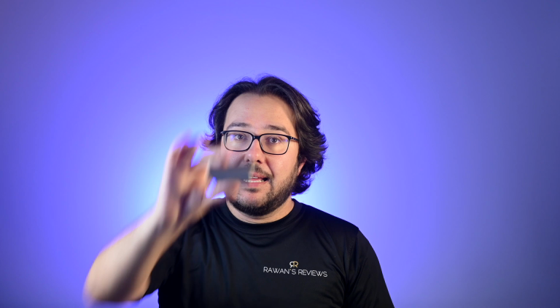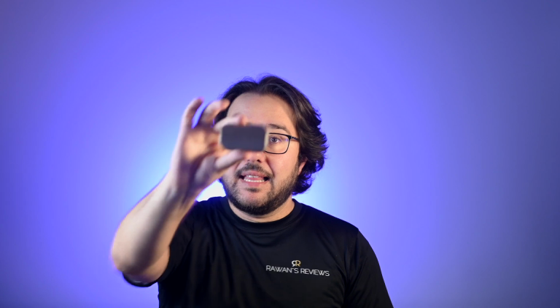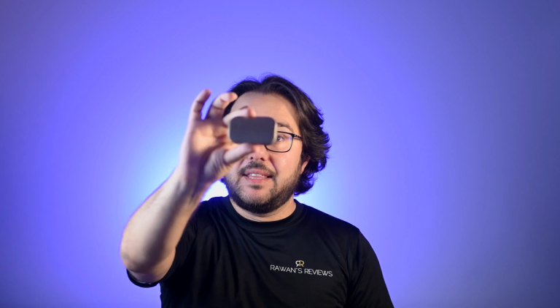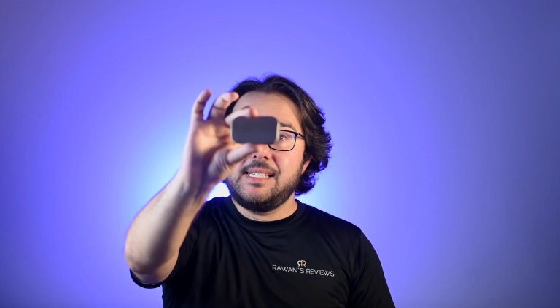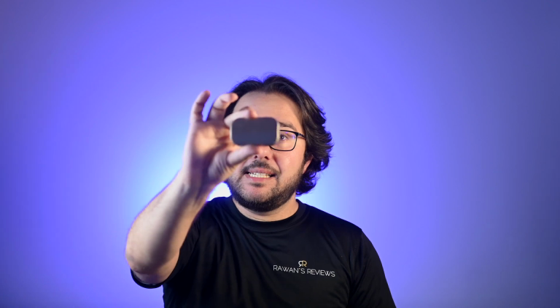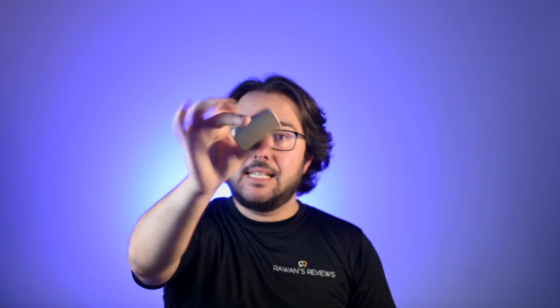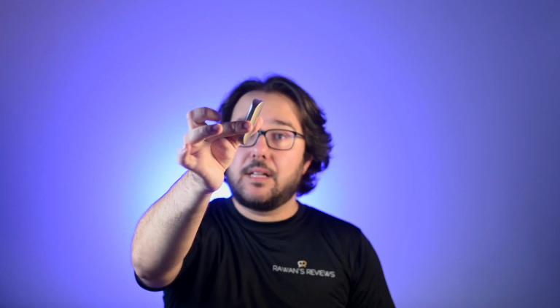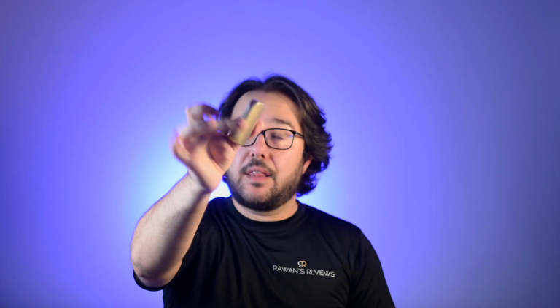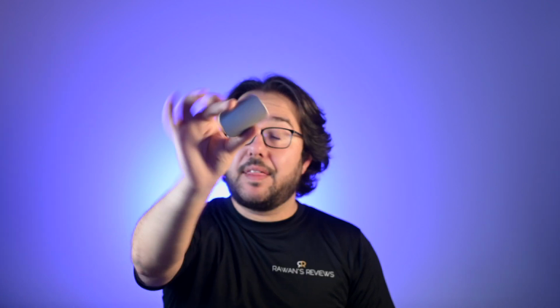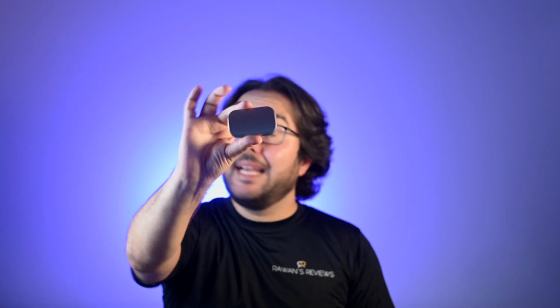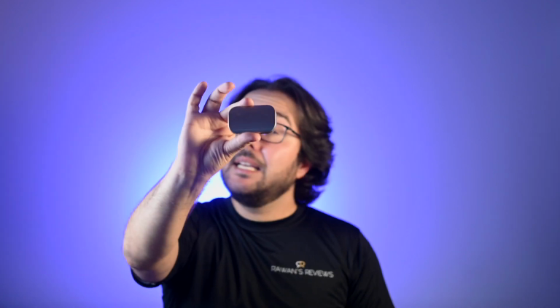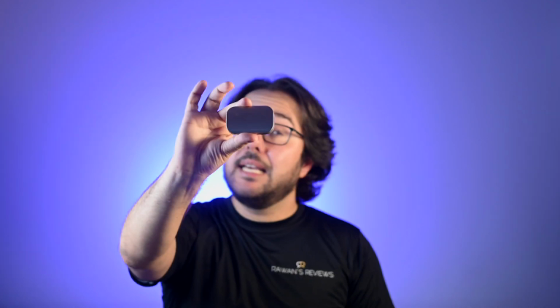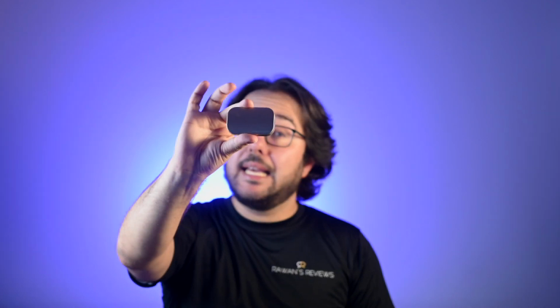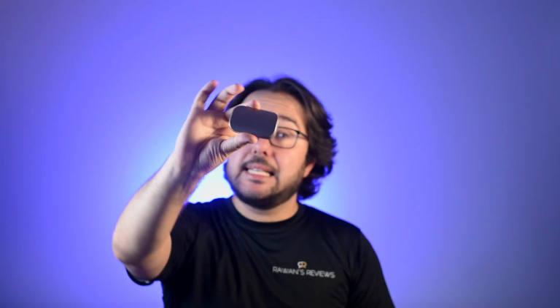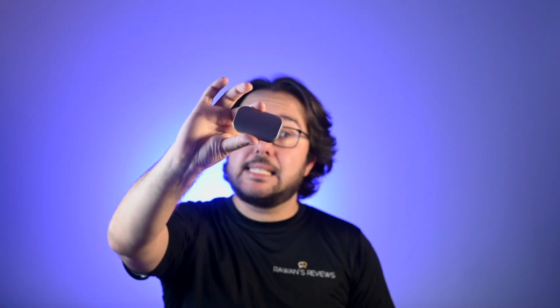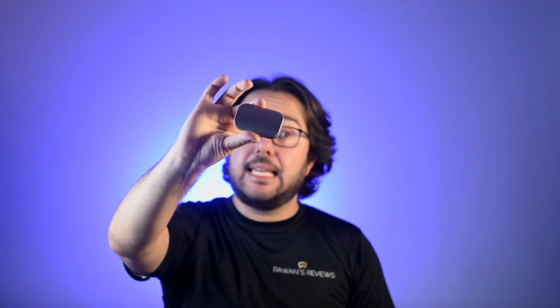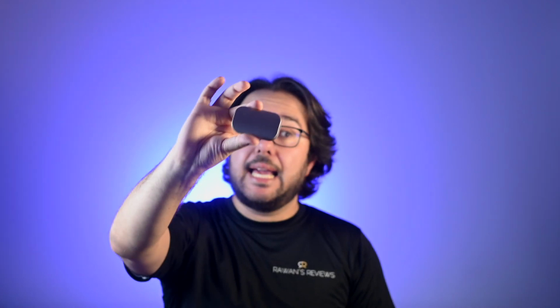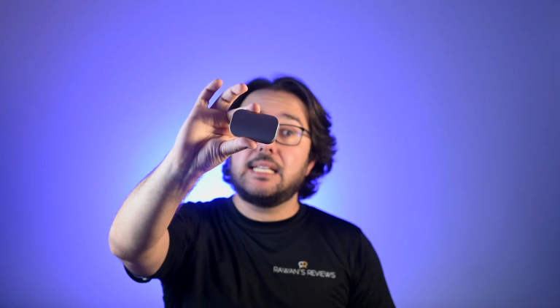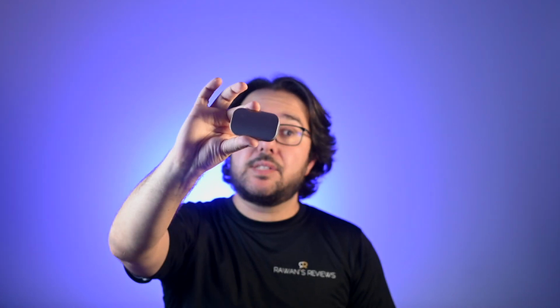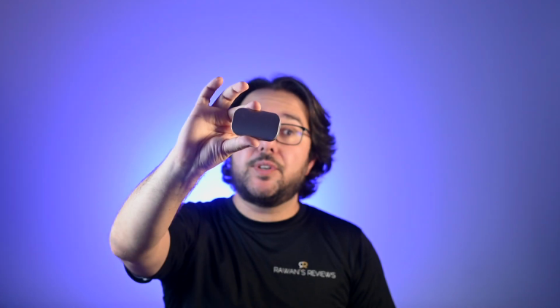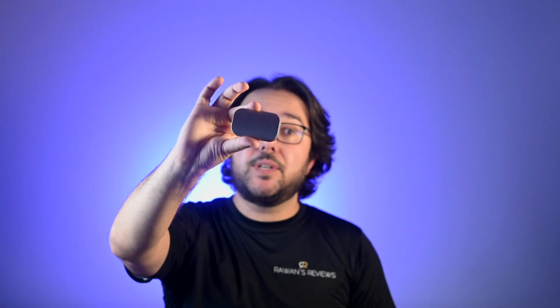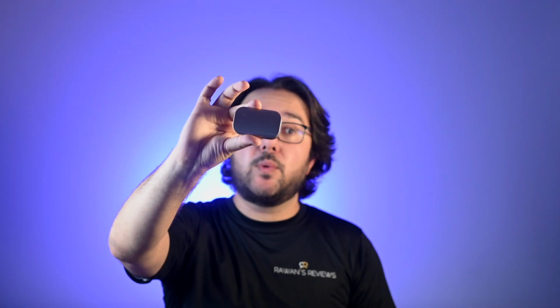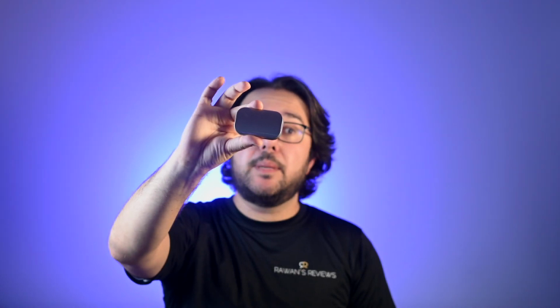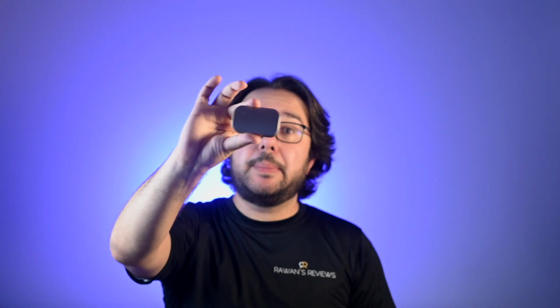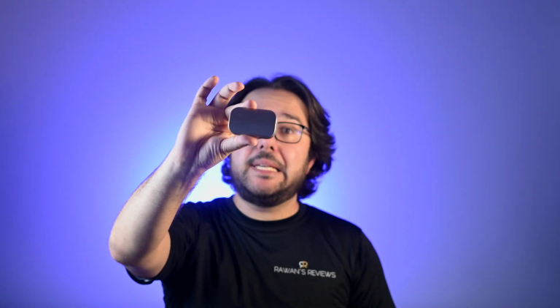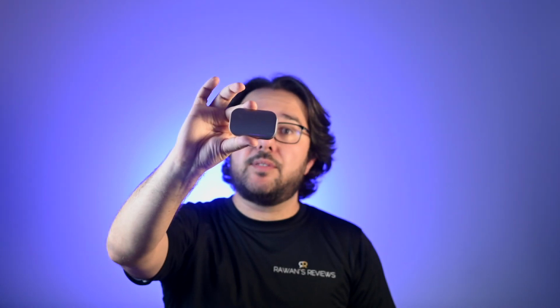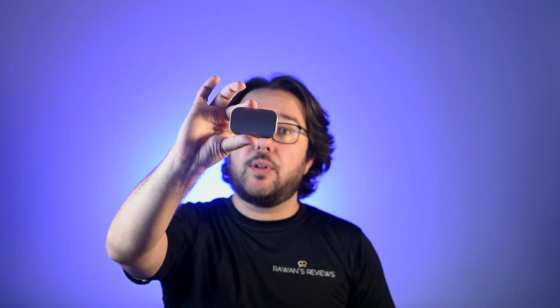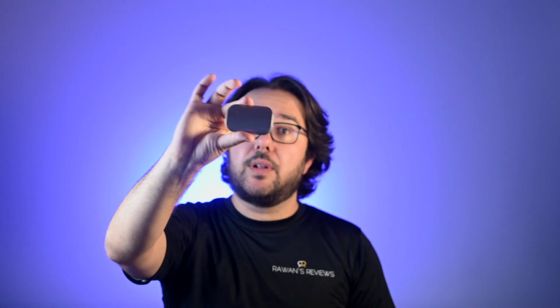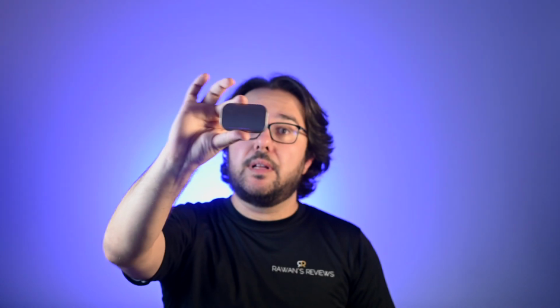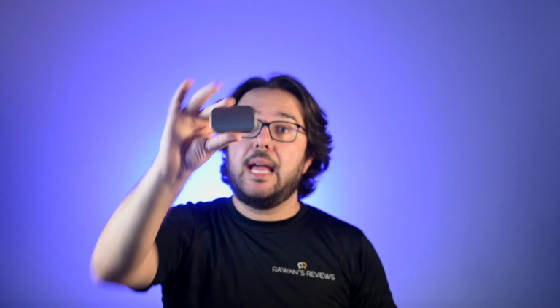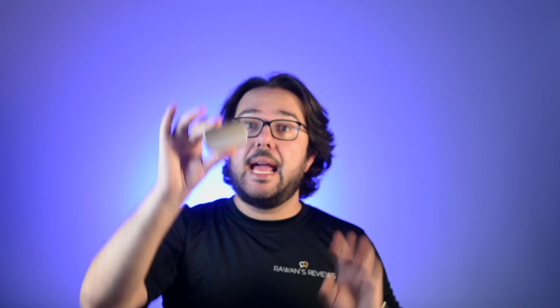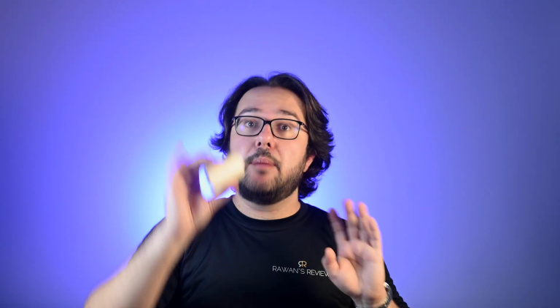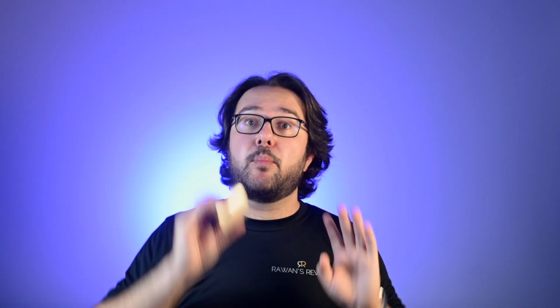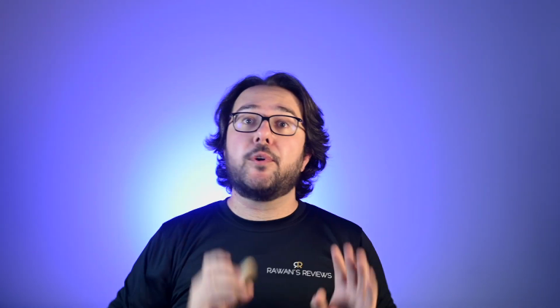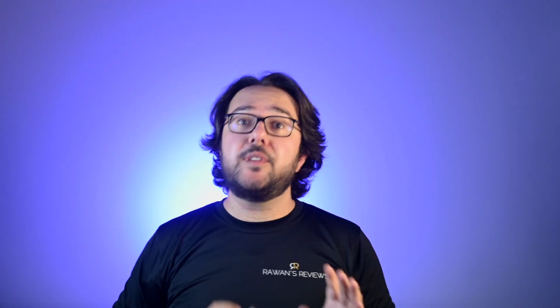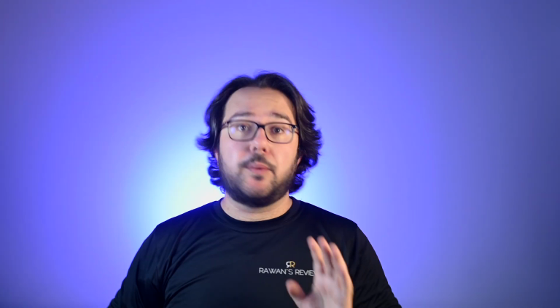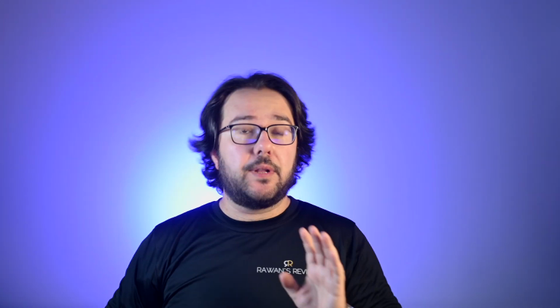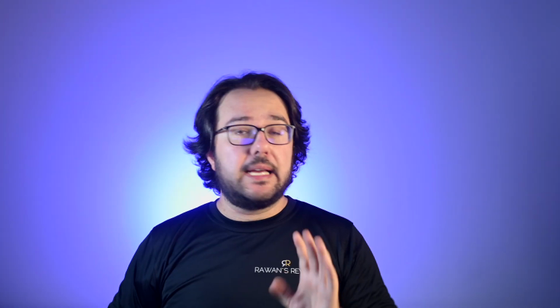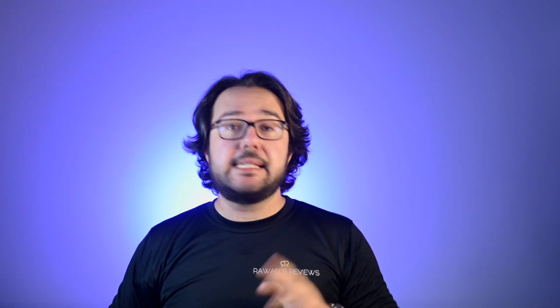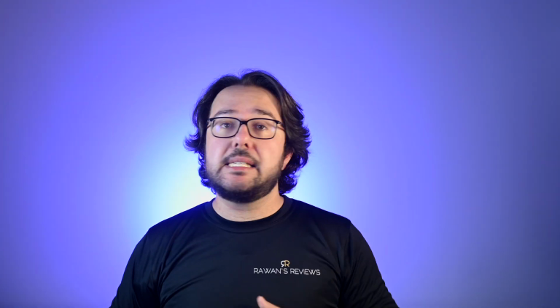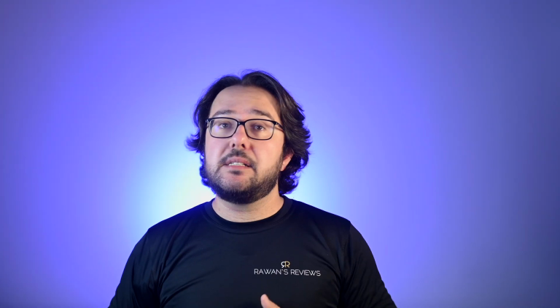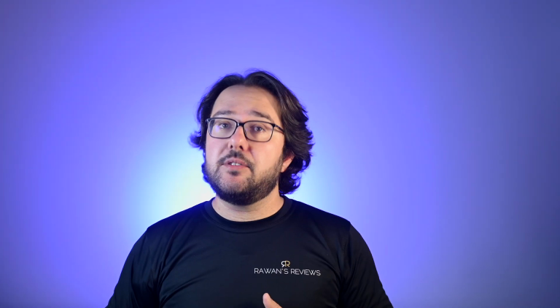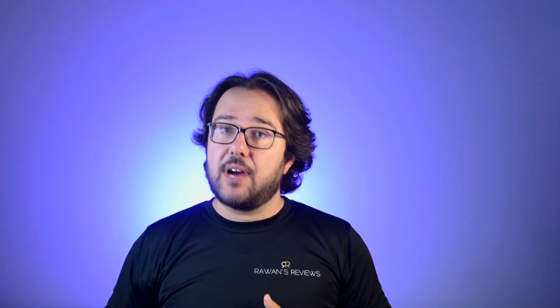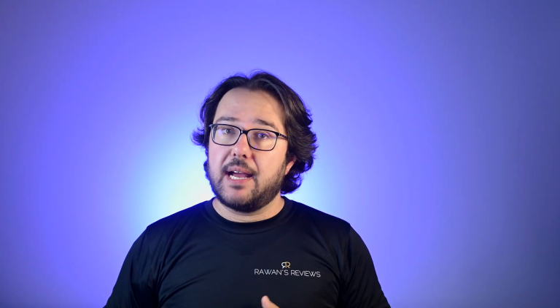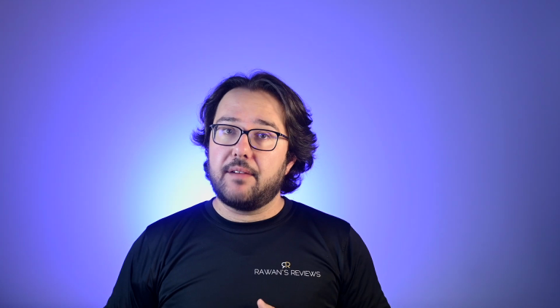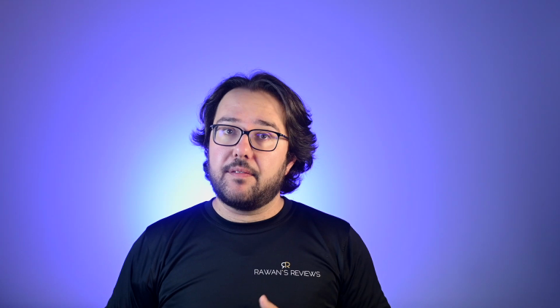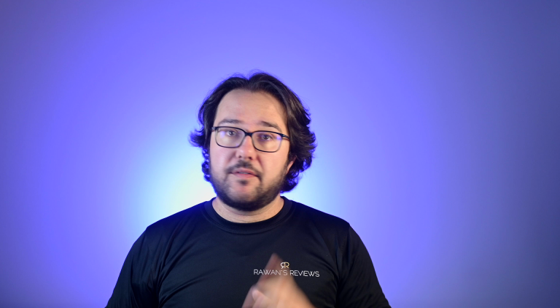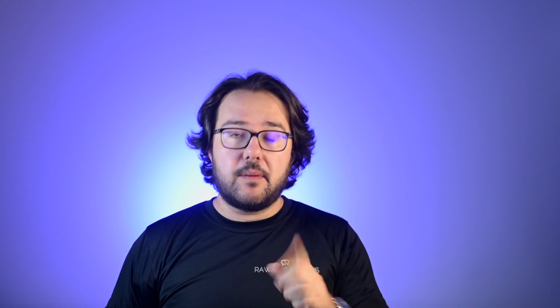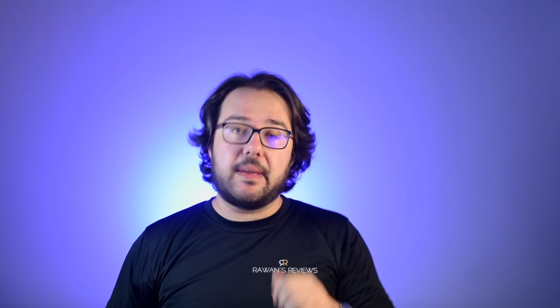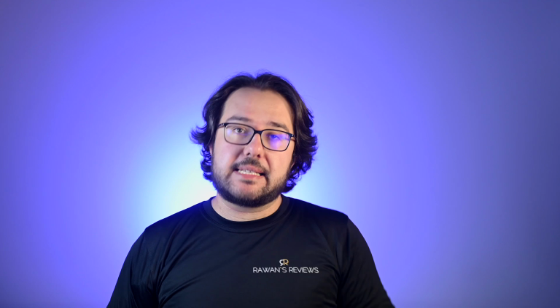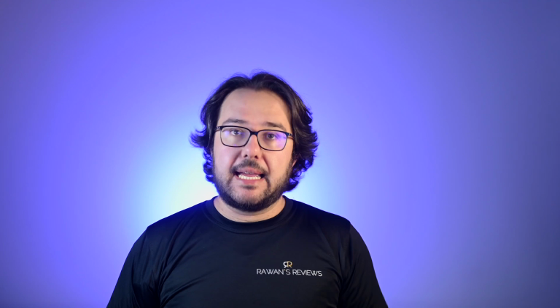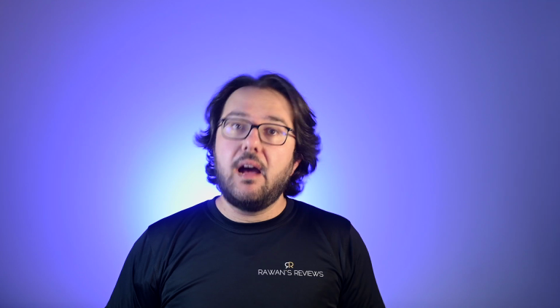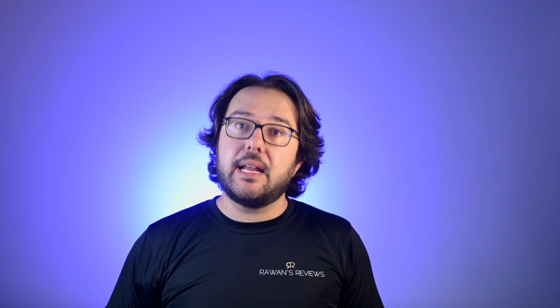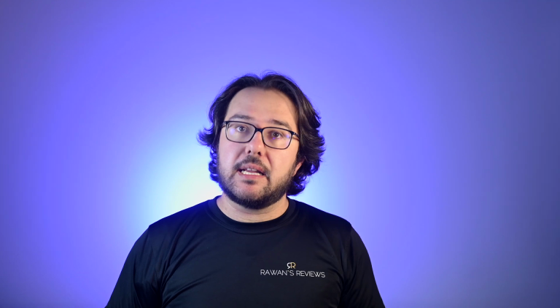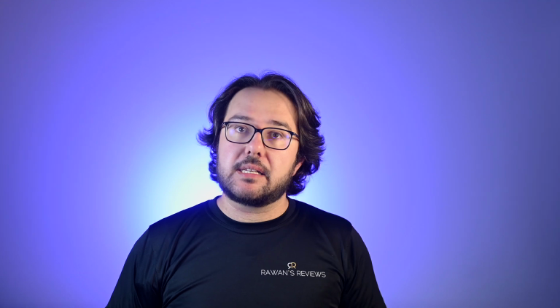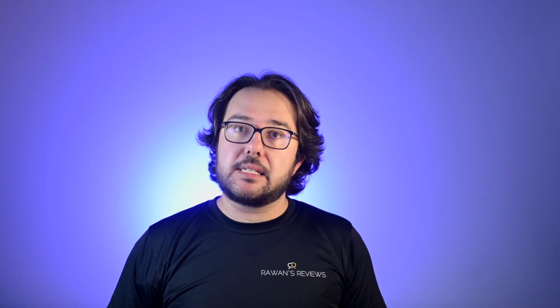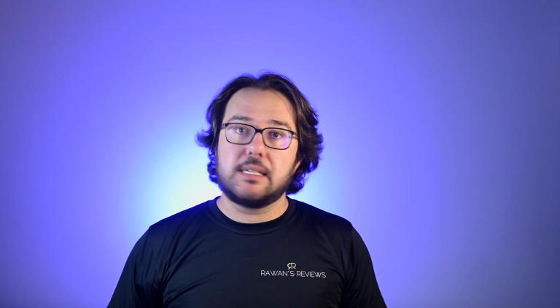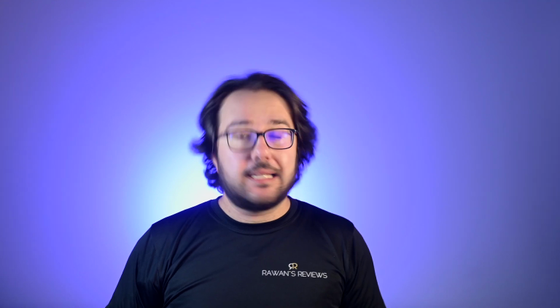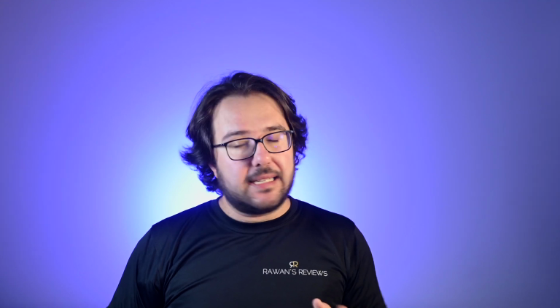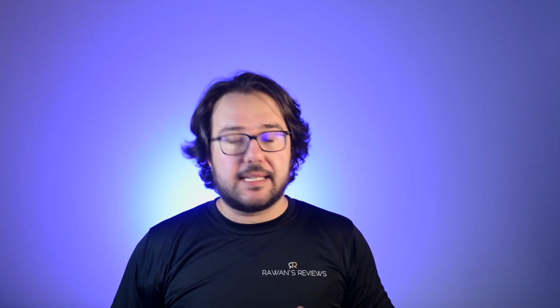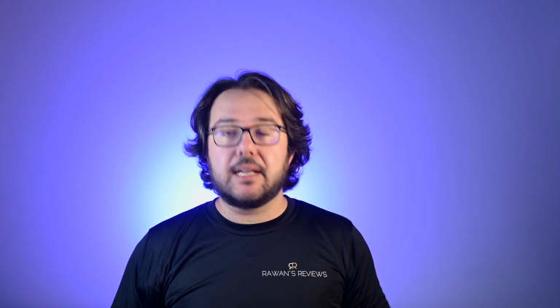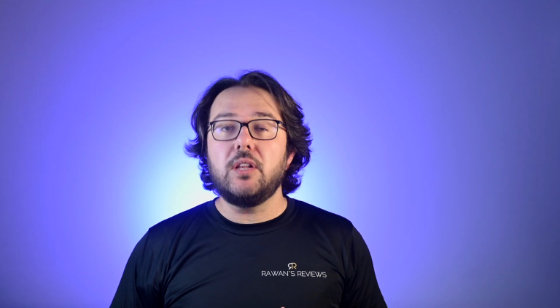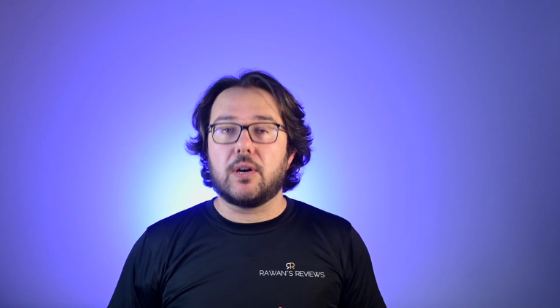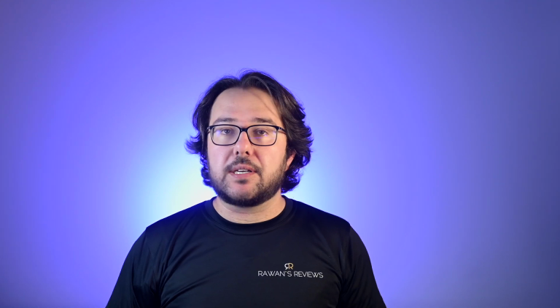This little thing is the X31 Beetle, a portable SSD drive from SK Hynix. Let's take a look.